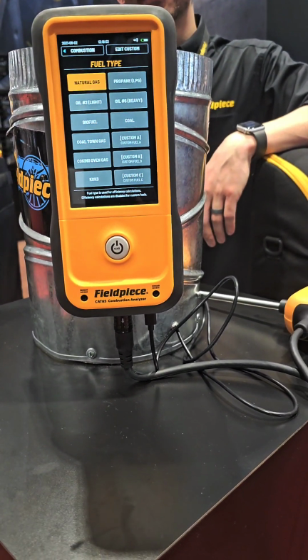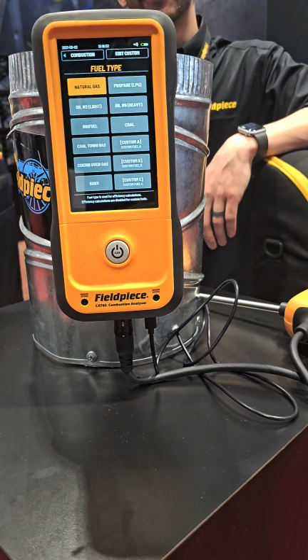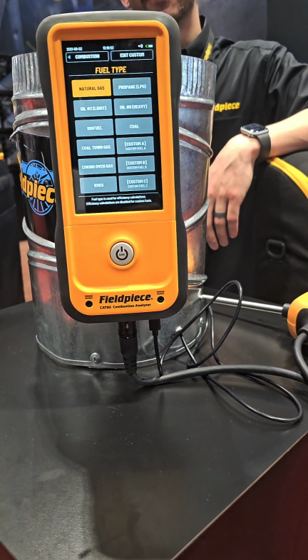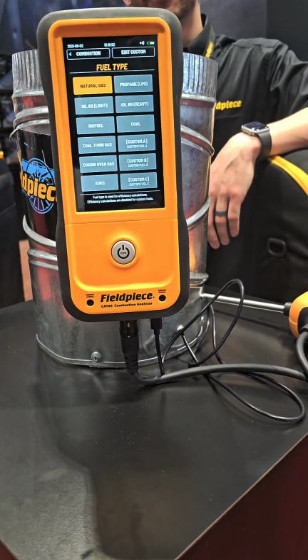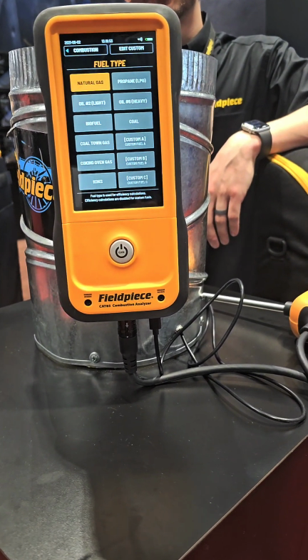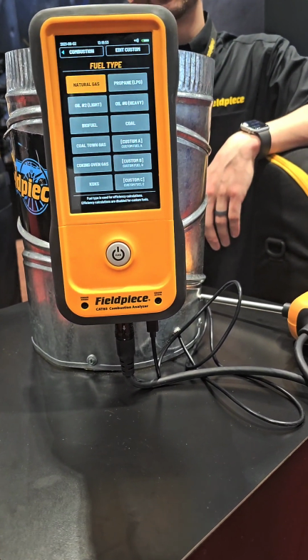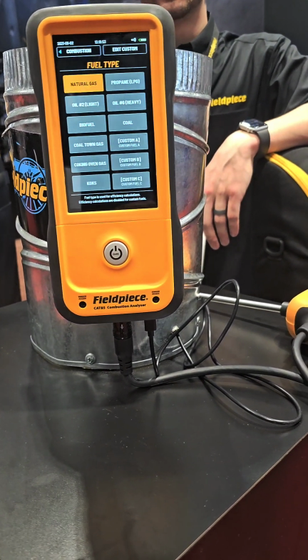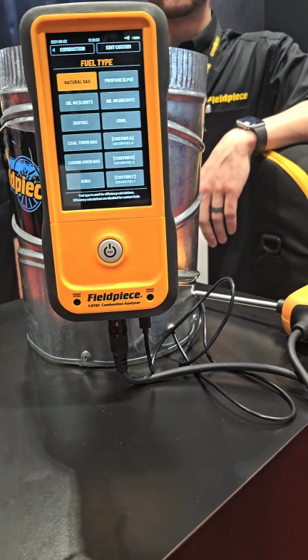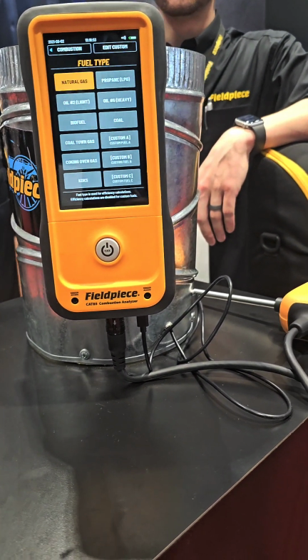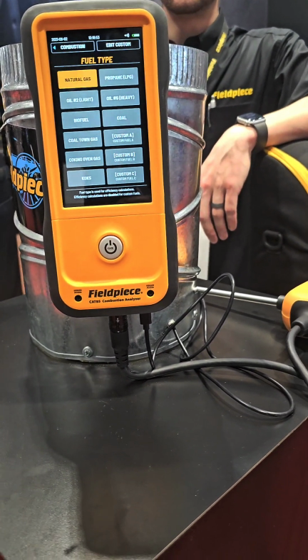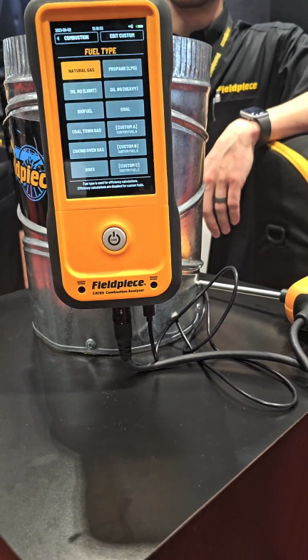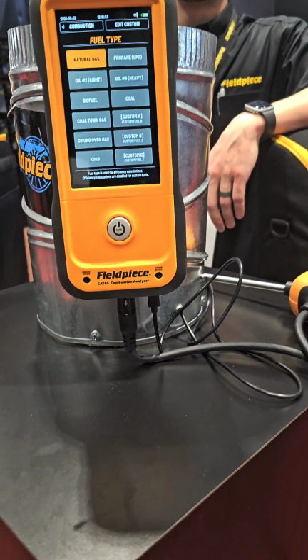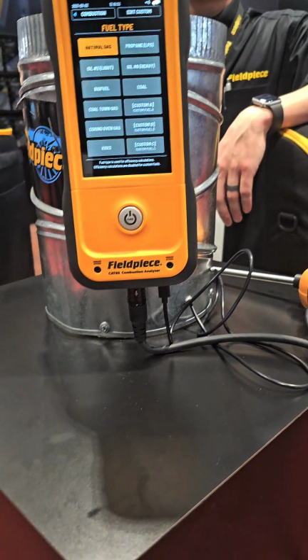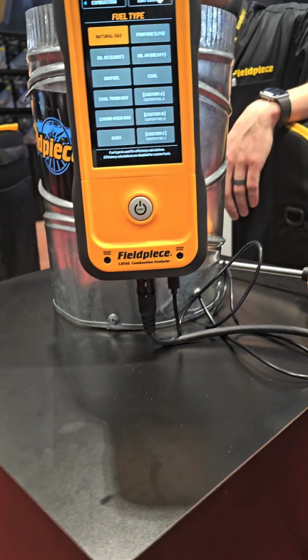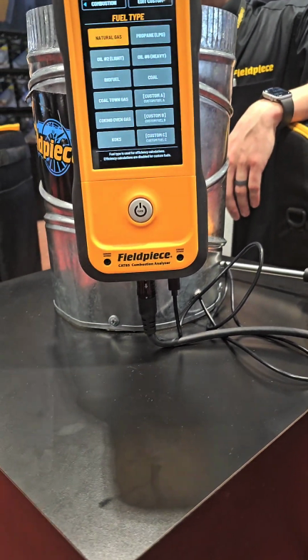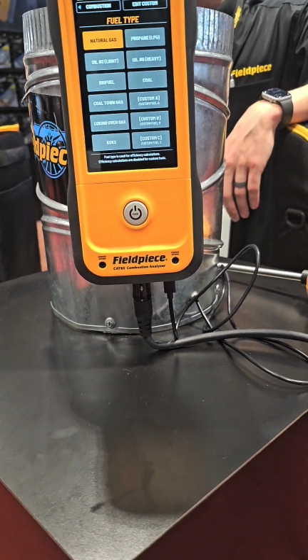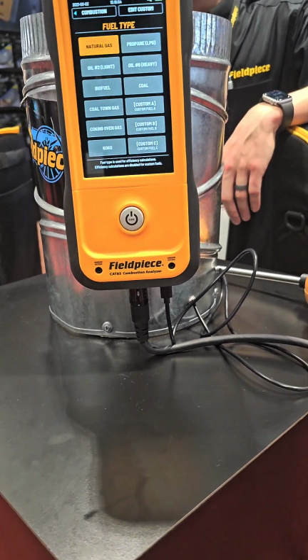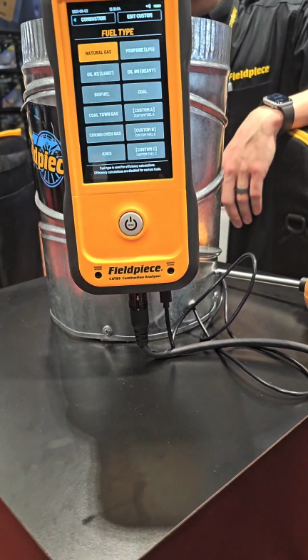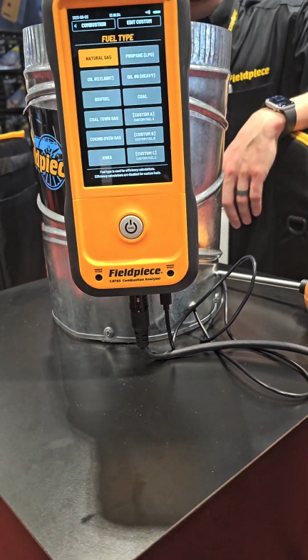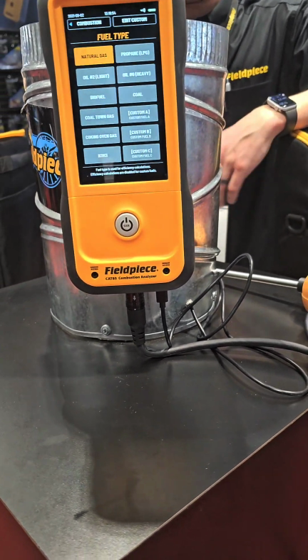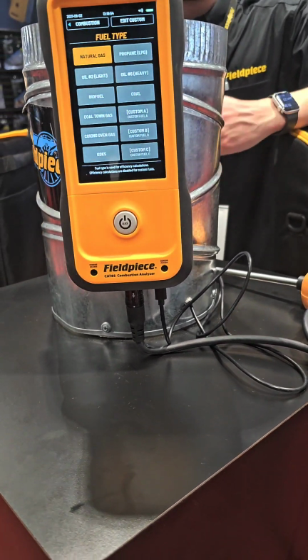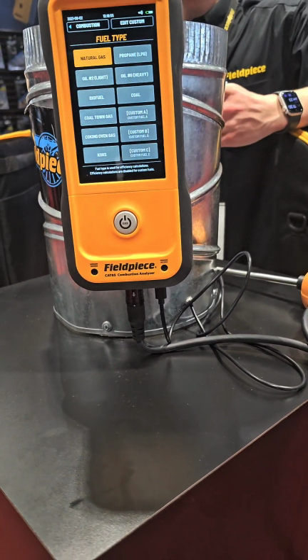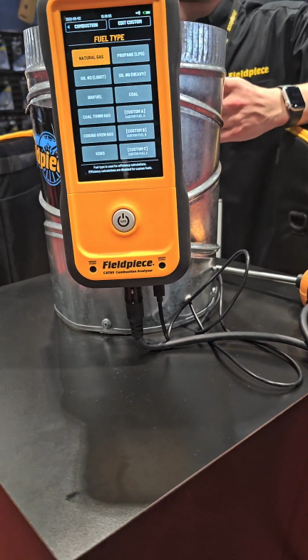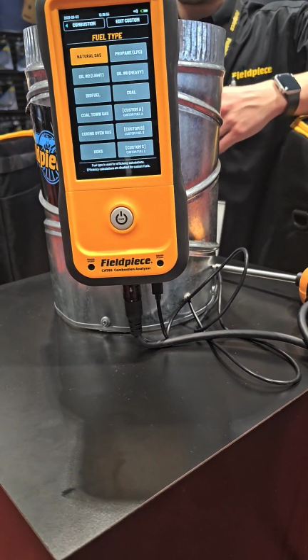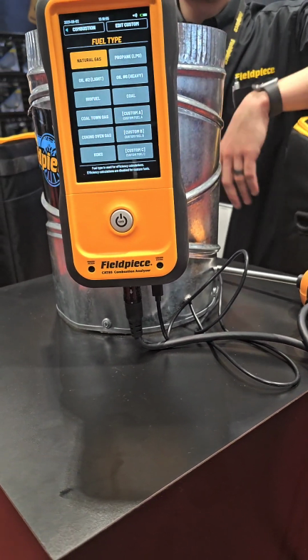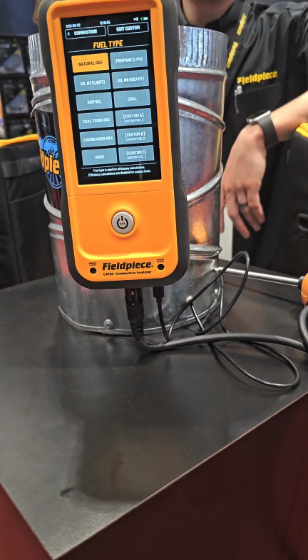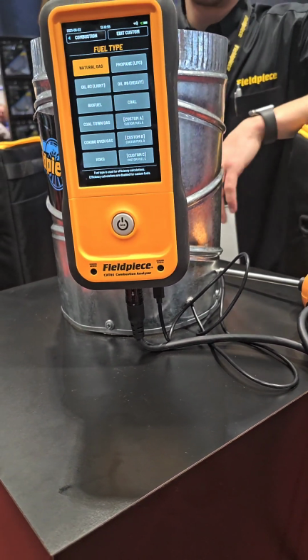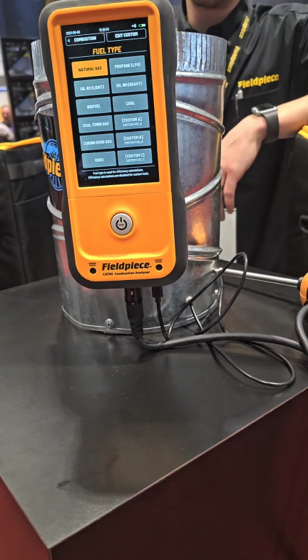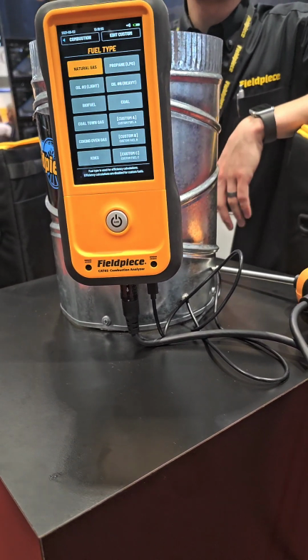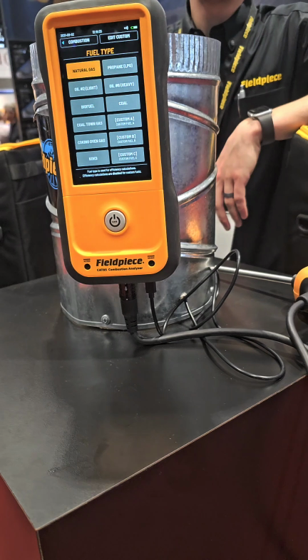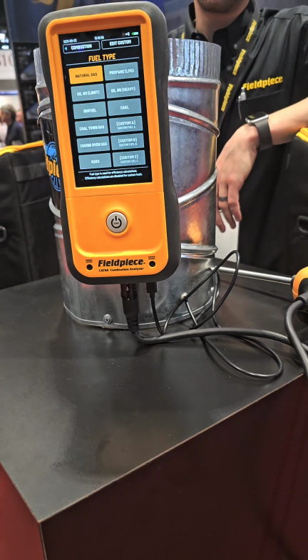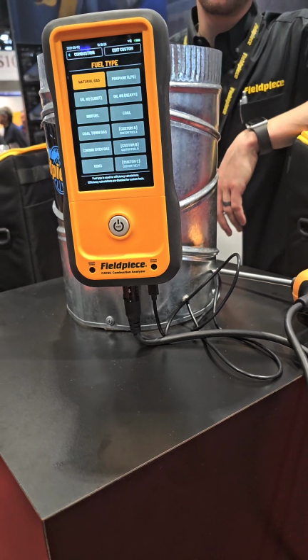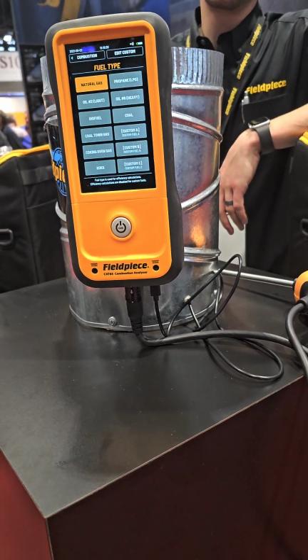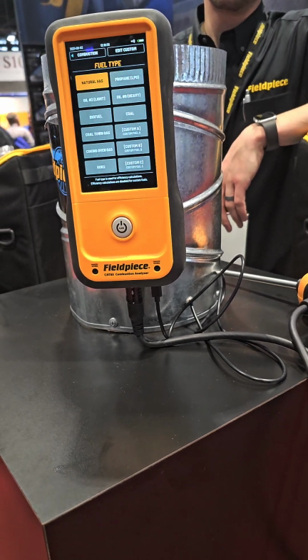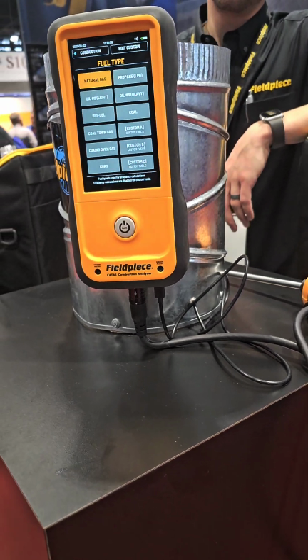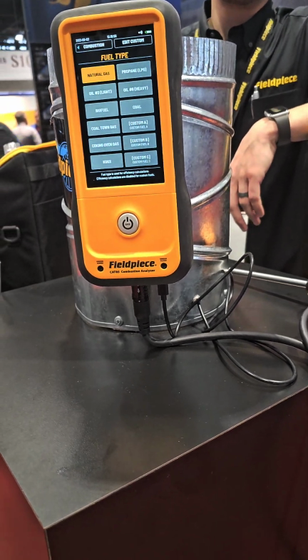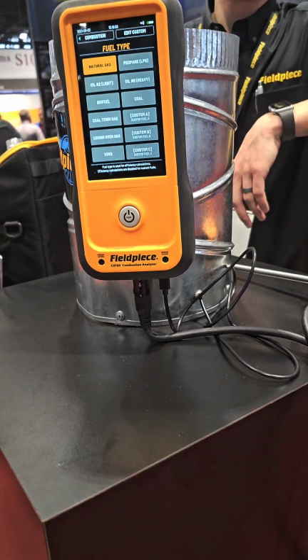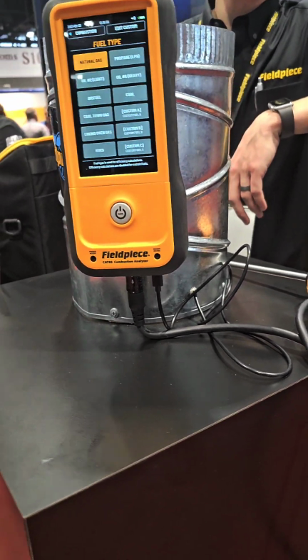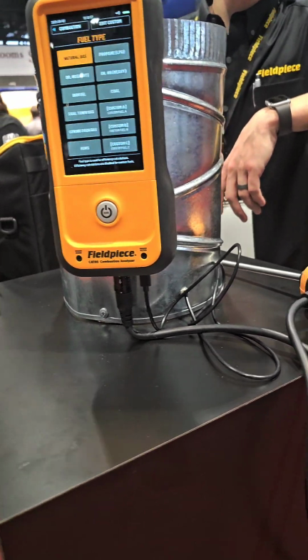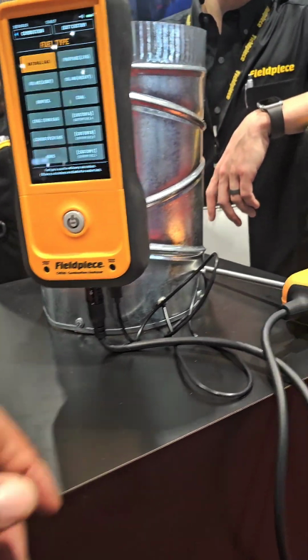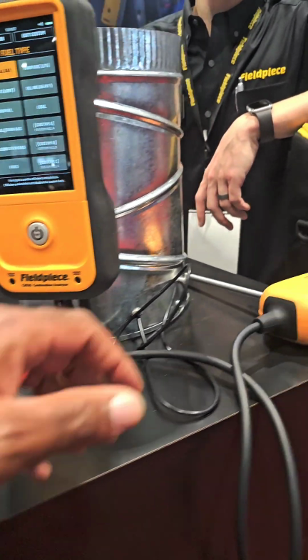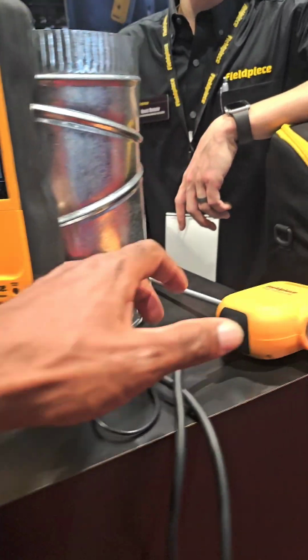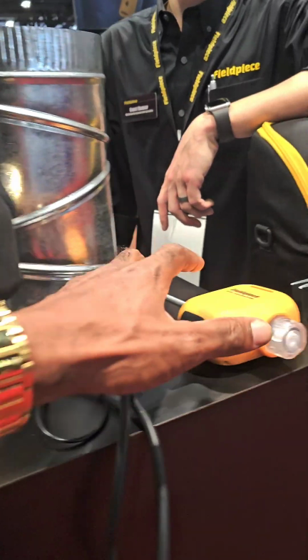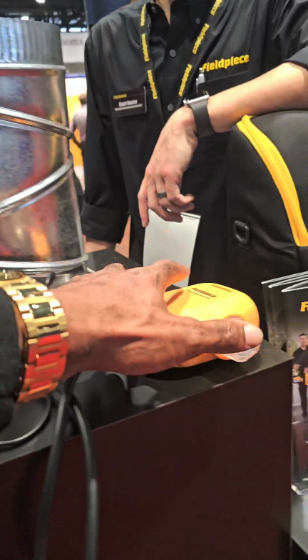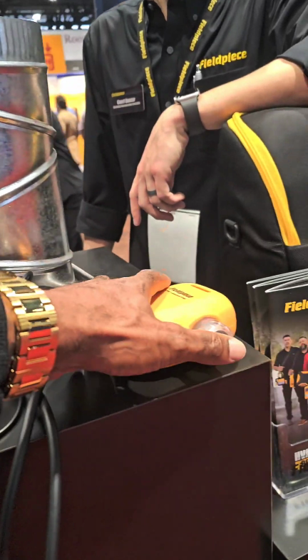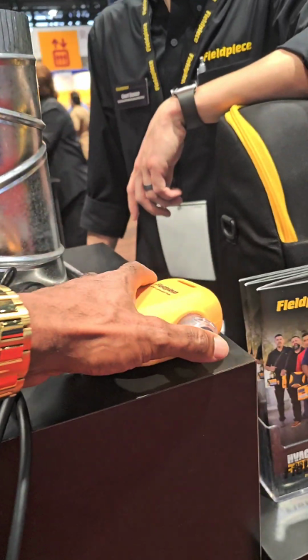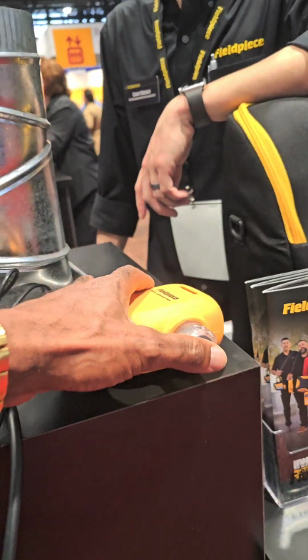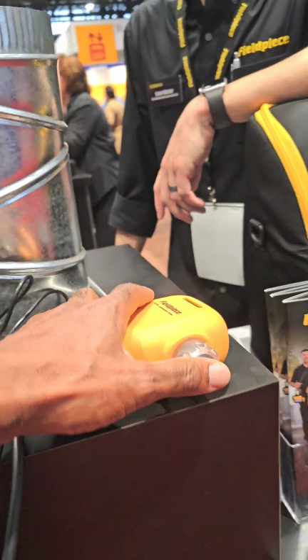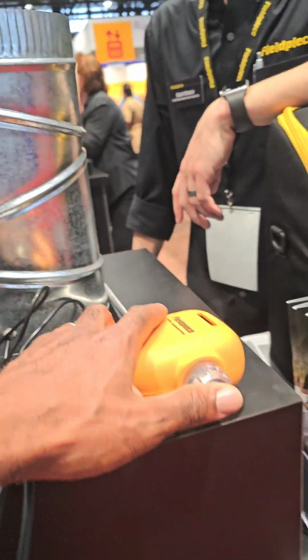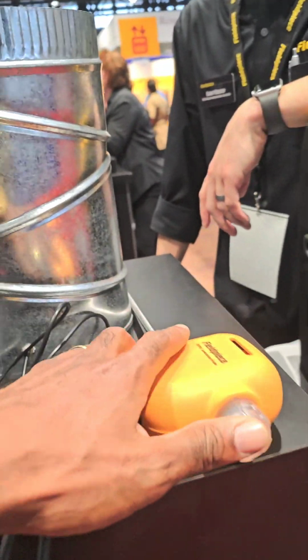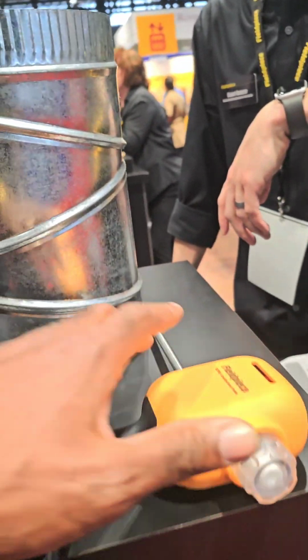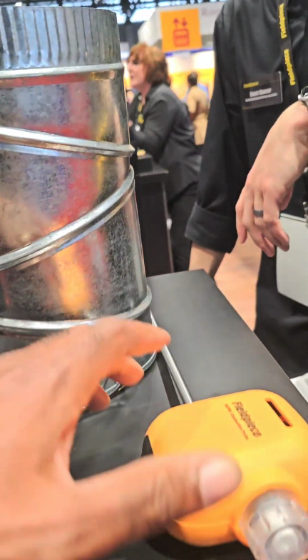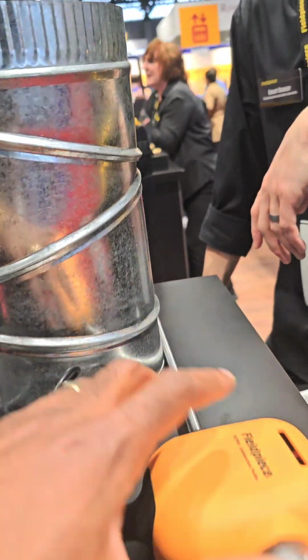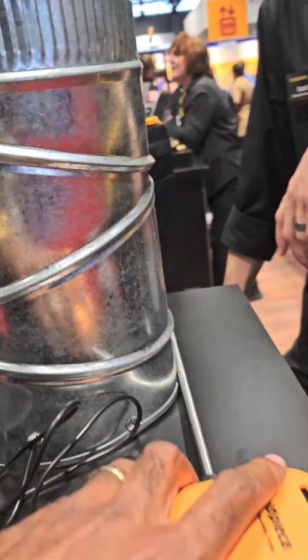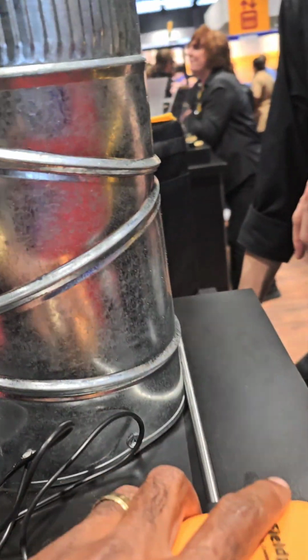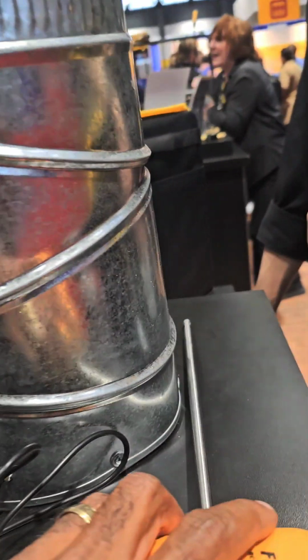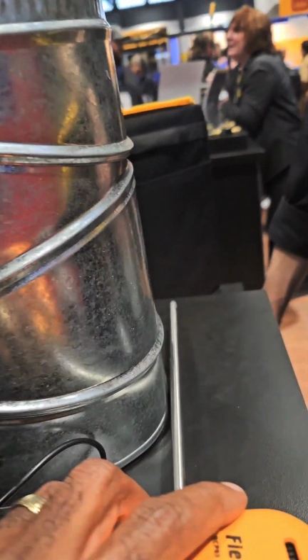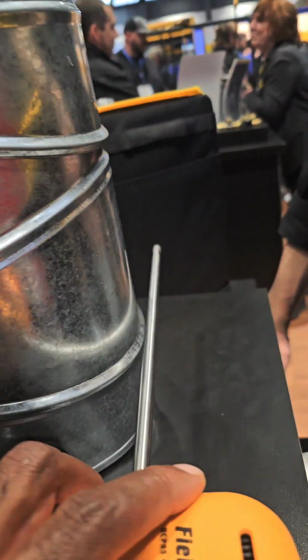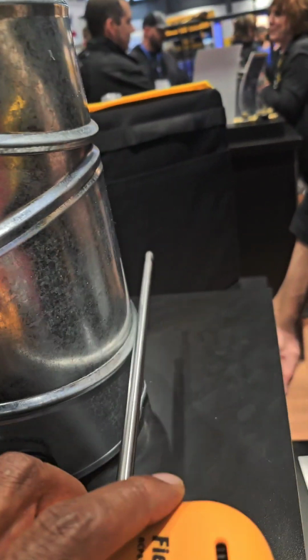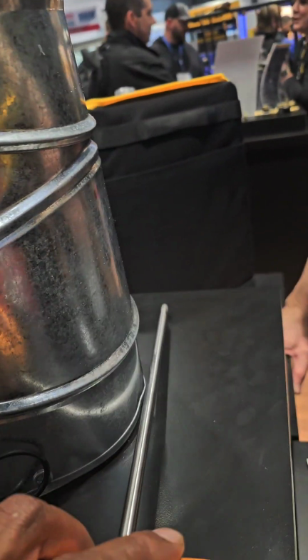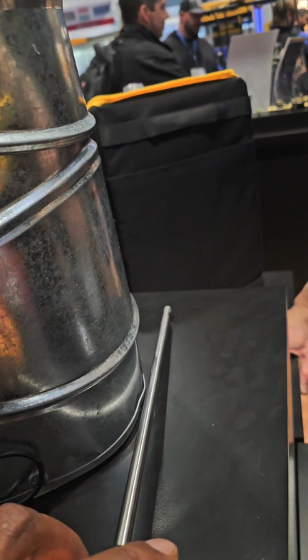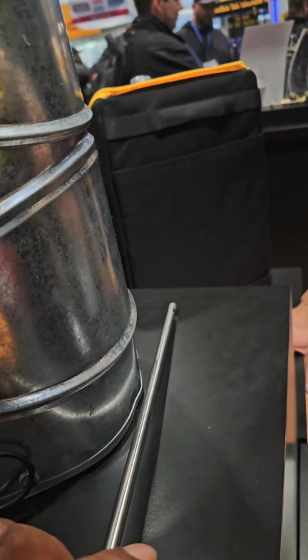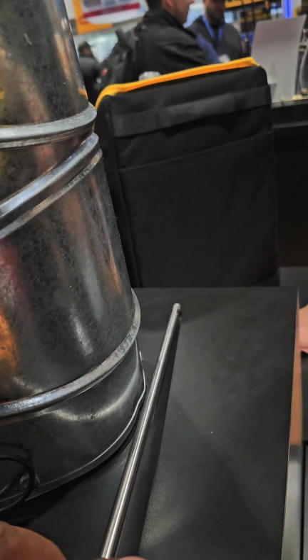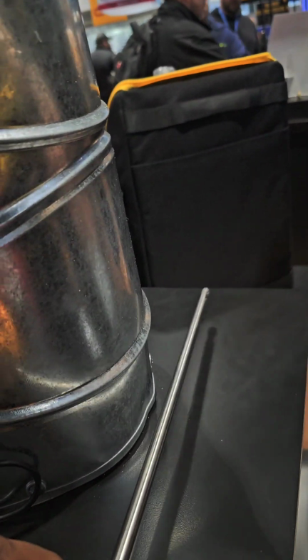They're going for about $1,800, $1,700 online. I gotta get one of these, man. Yeah, they're nice.